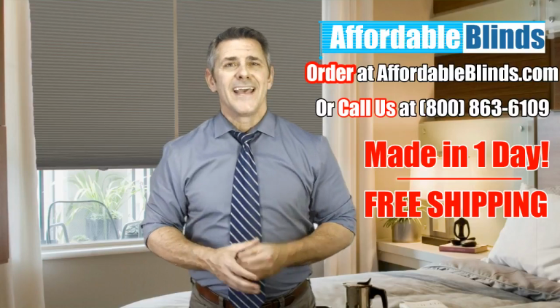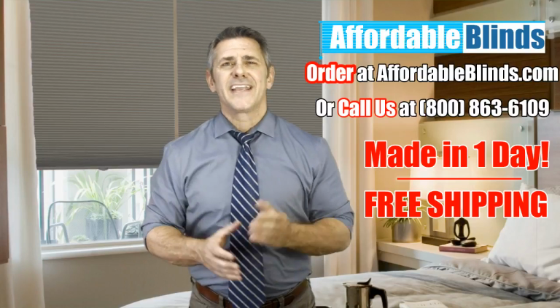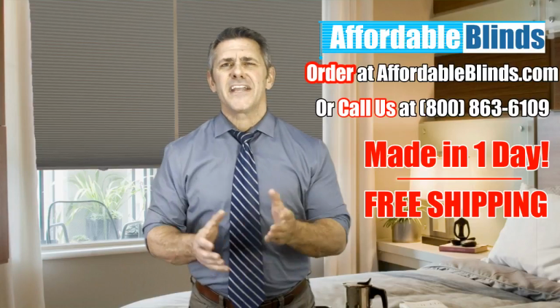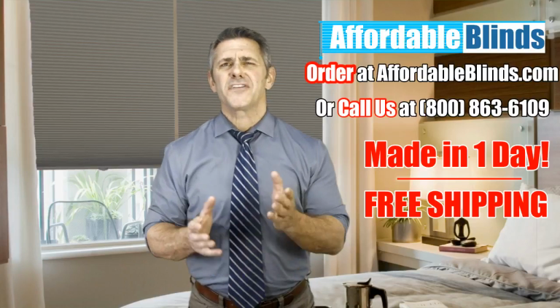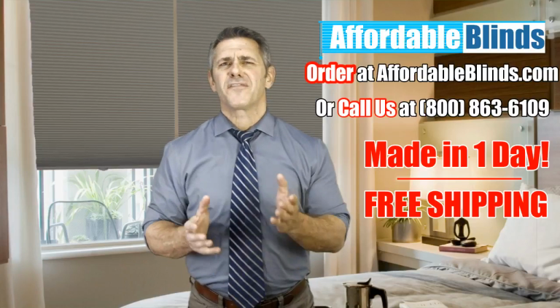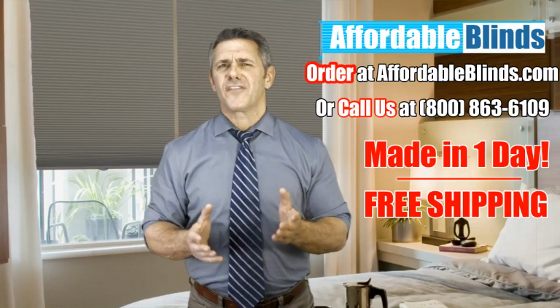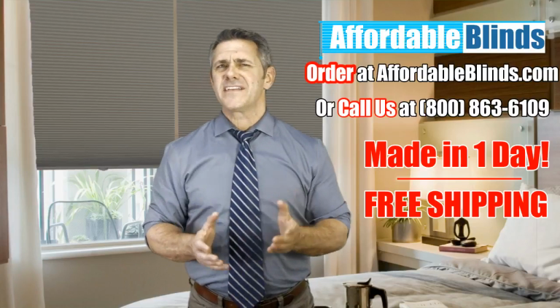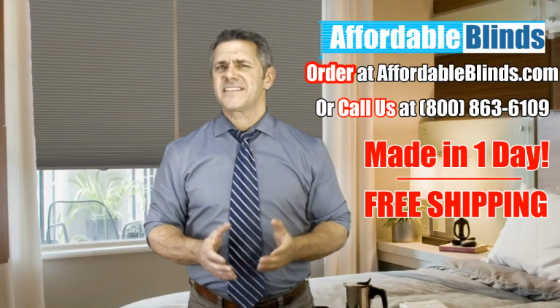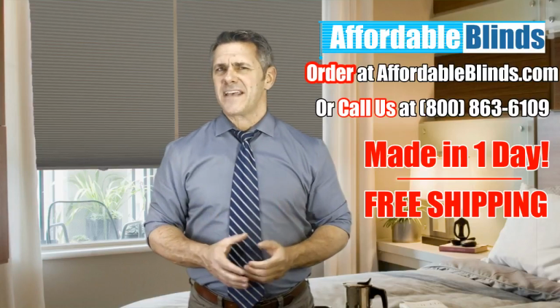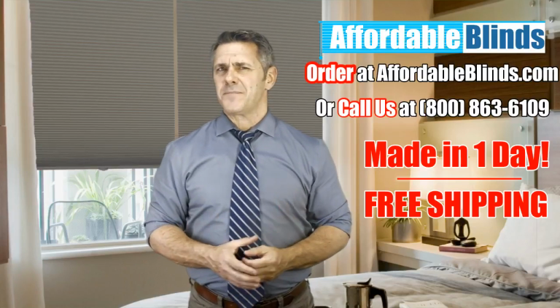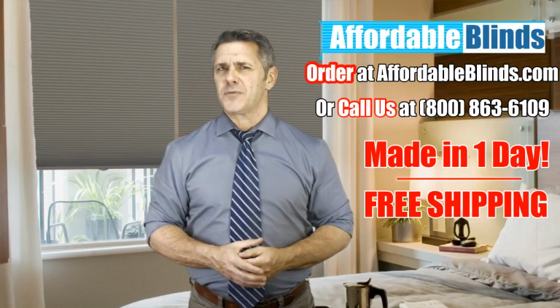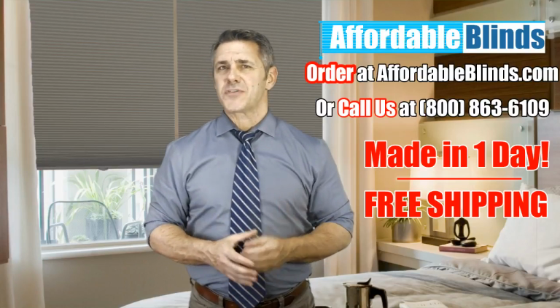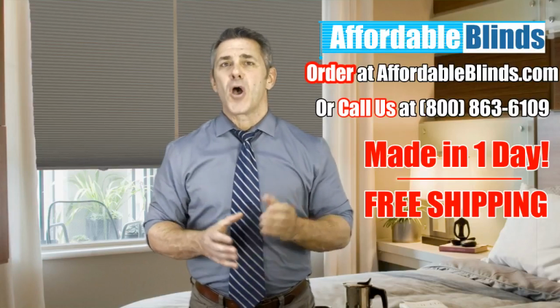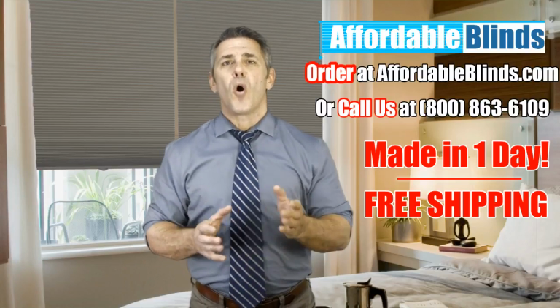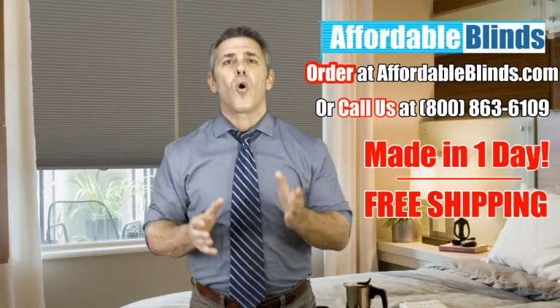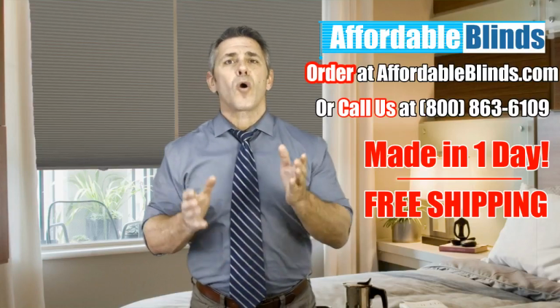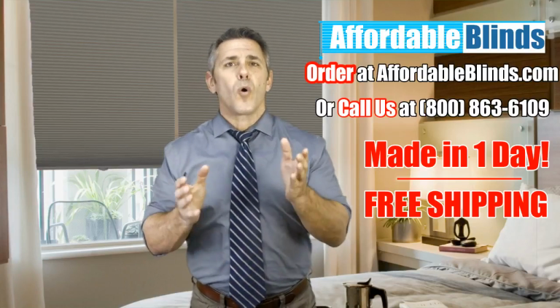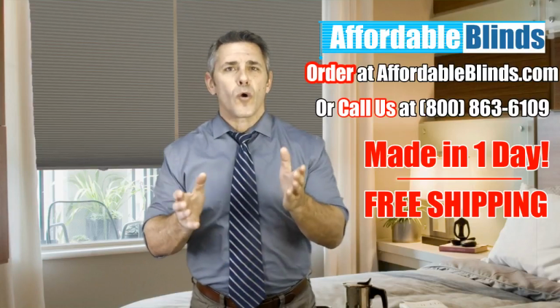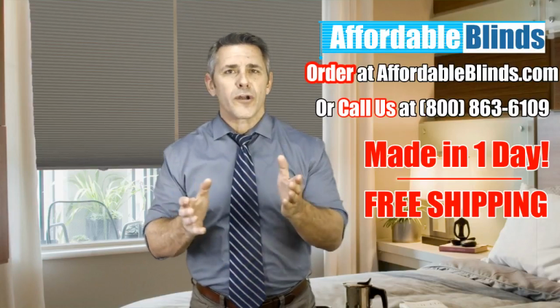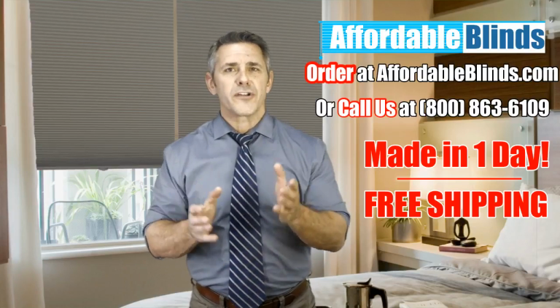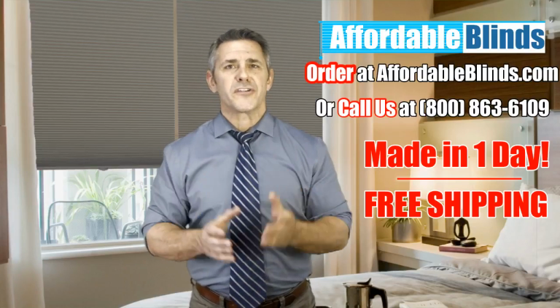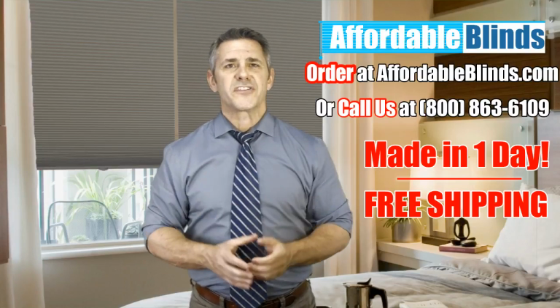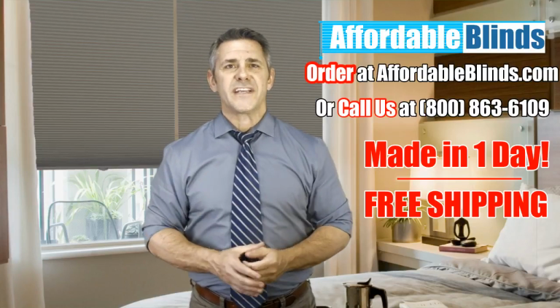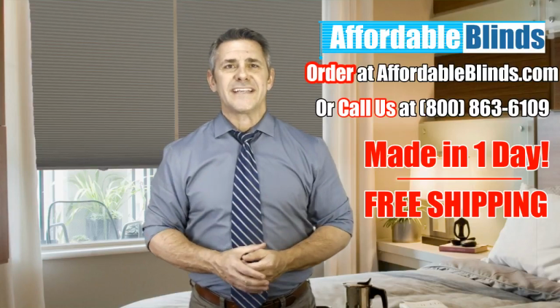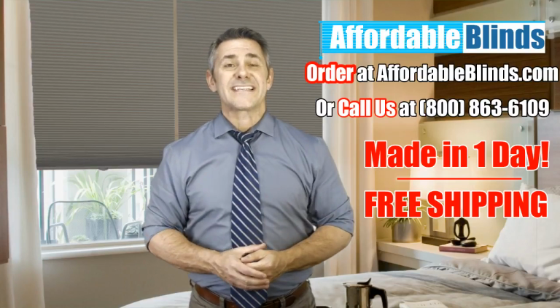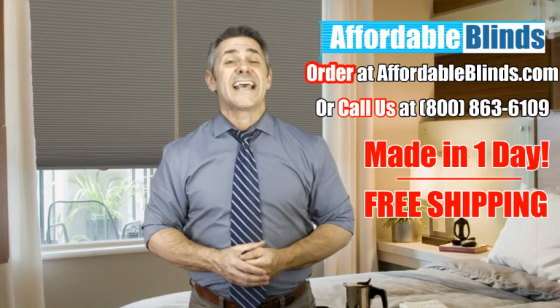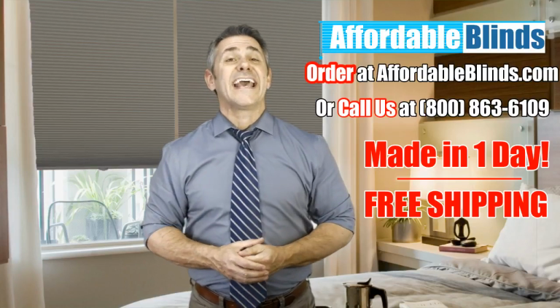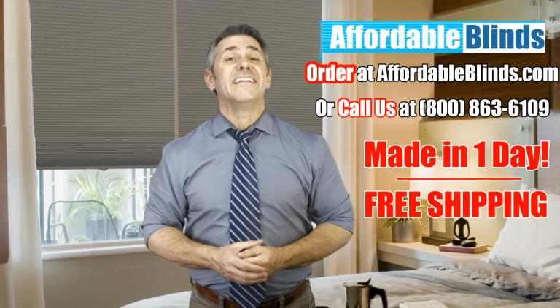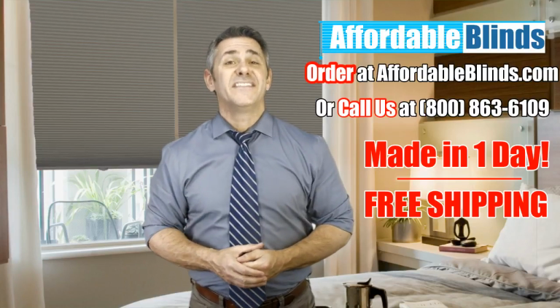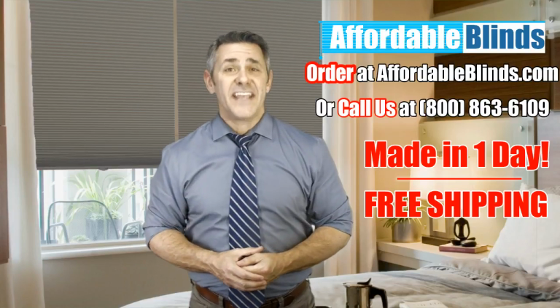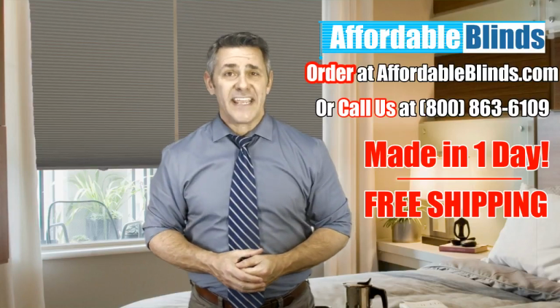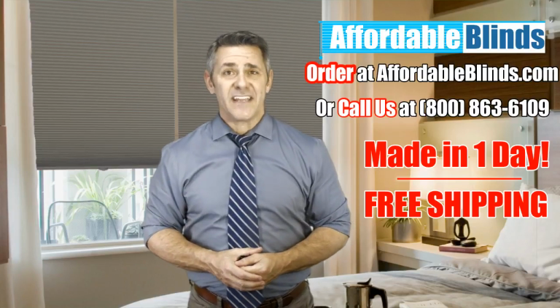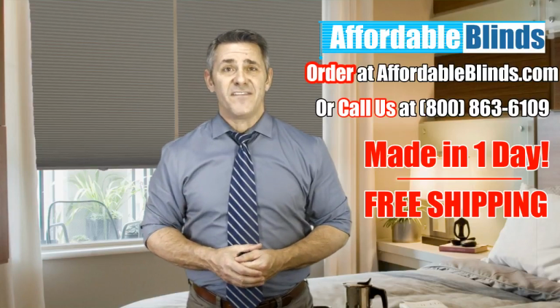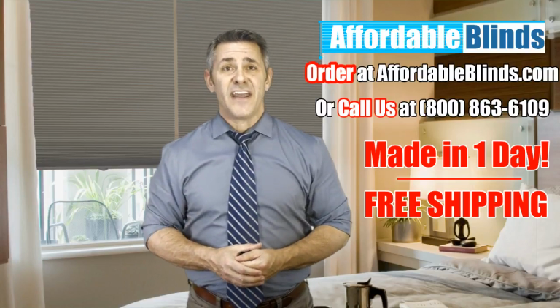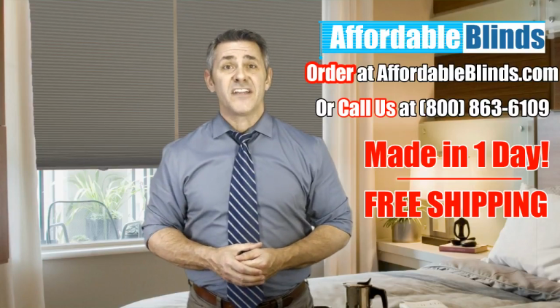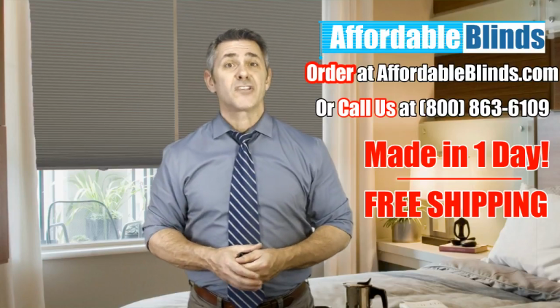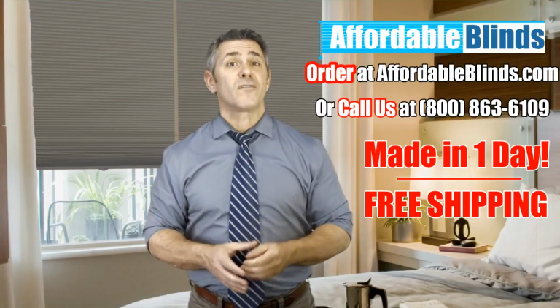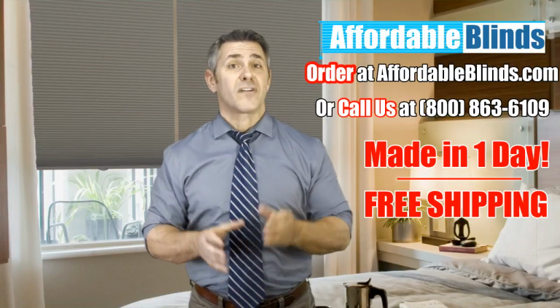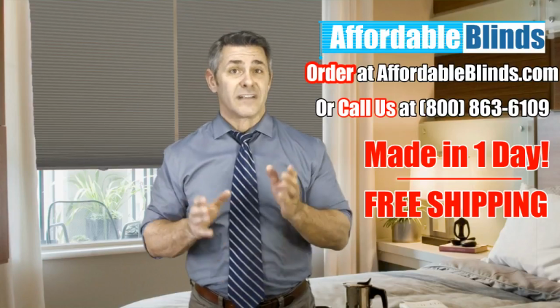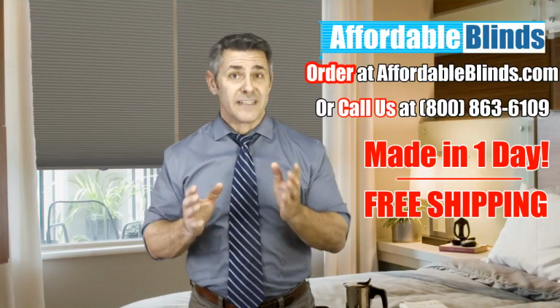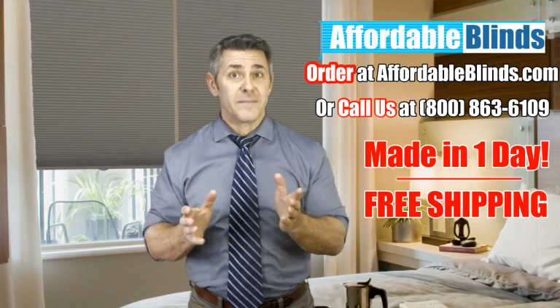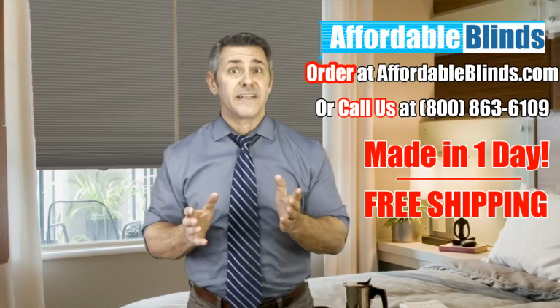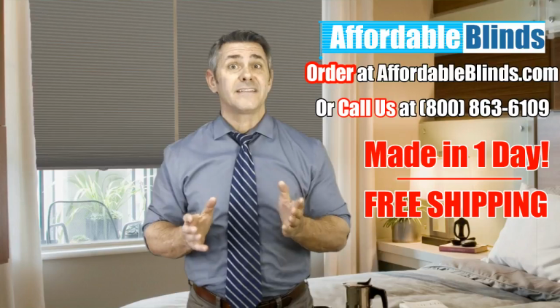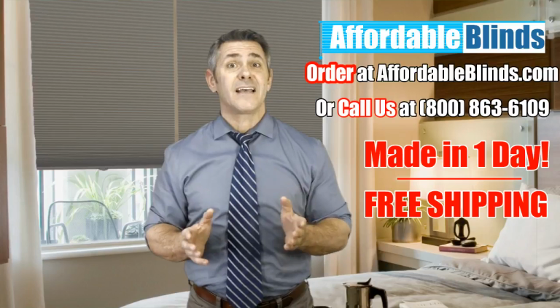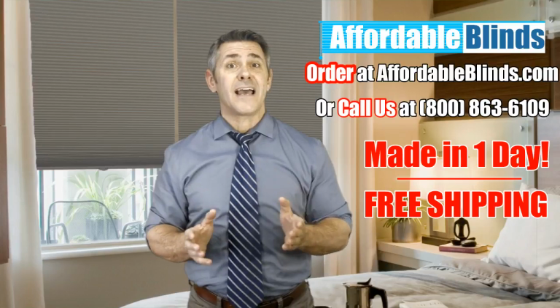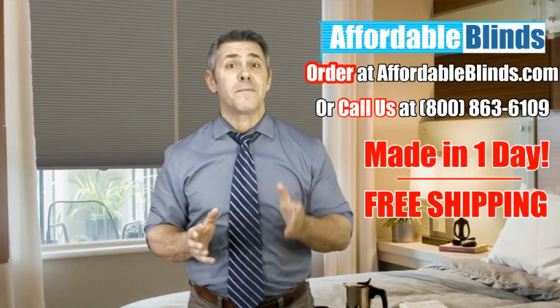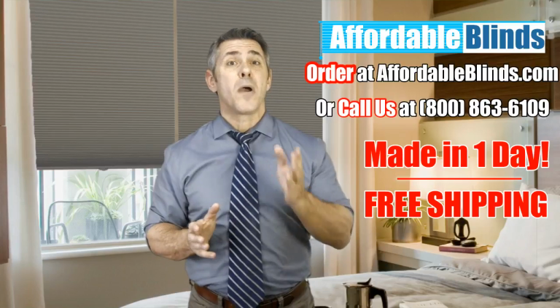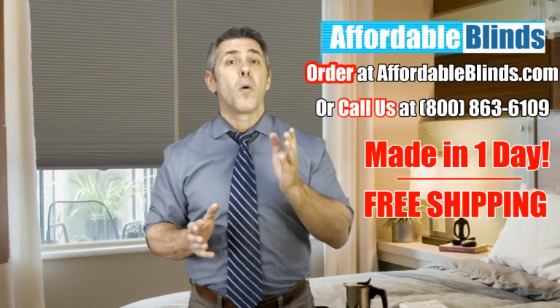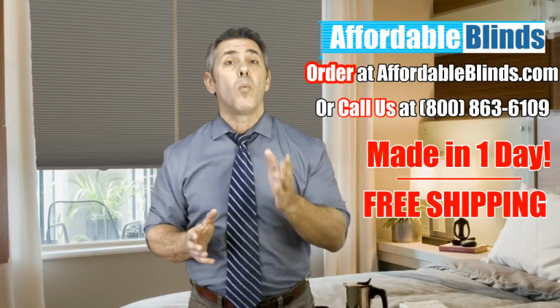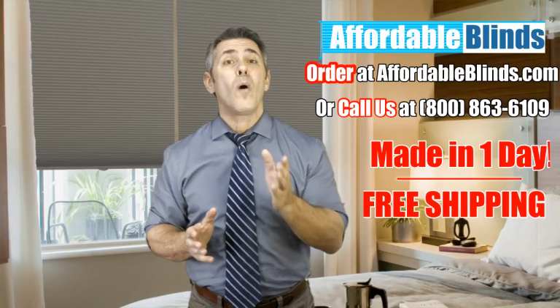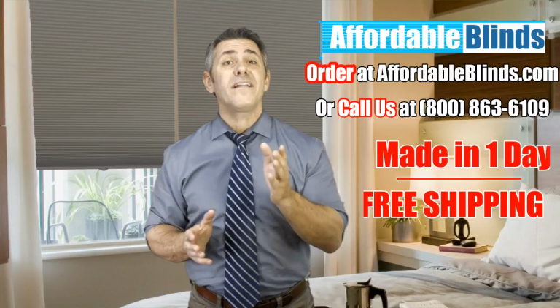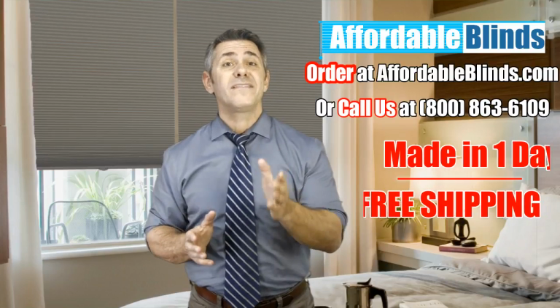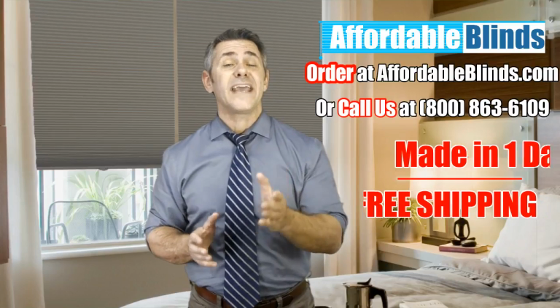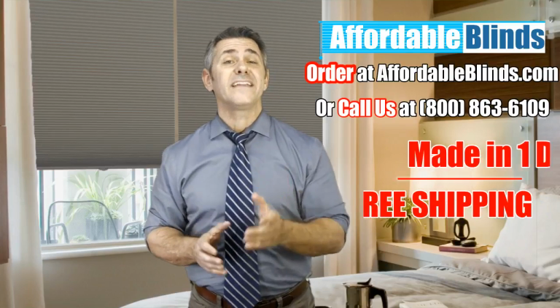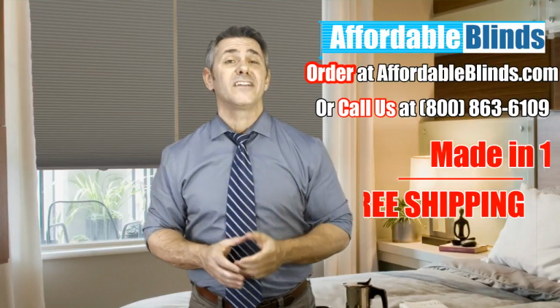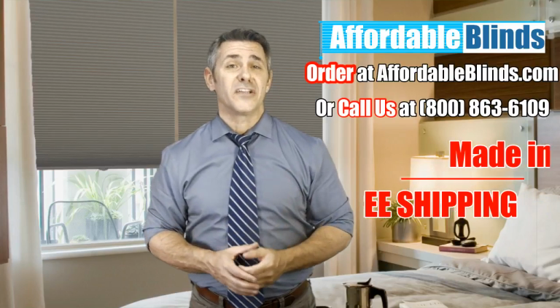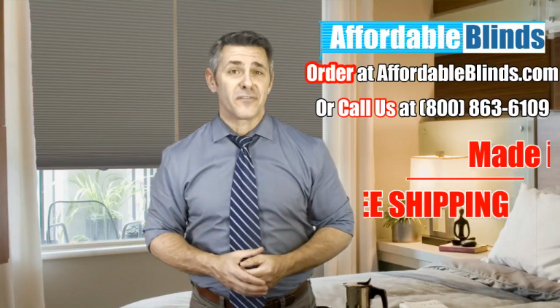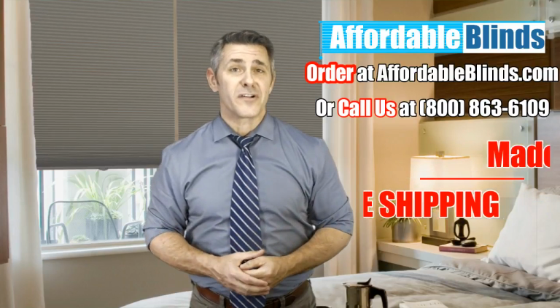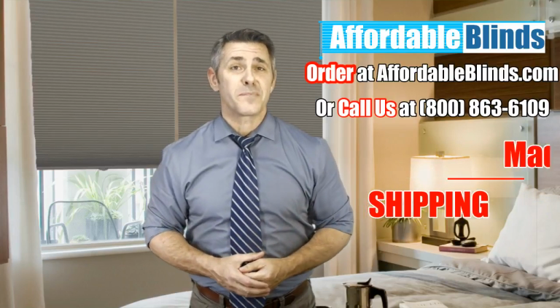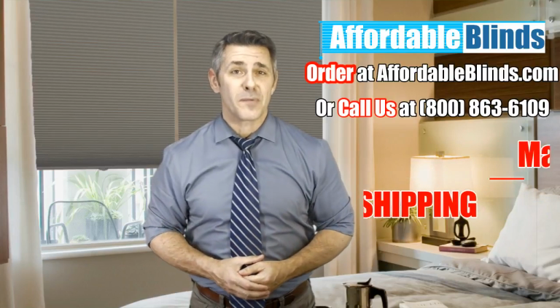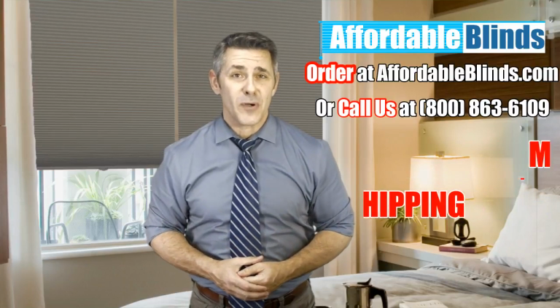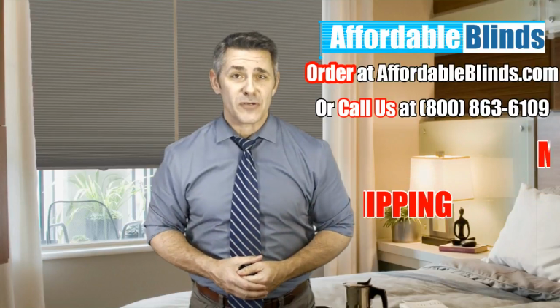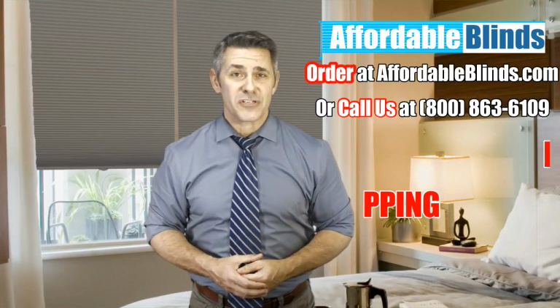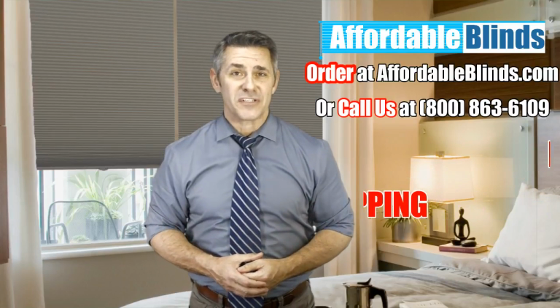Get your free samples or order your shades and take advantage of our limited-time, one-day delivery promotion.